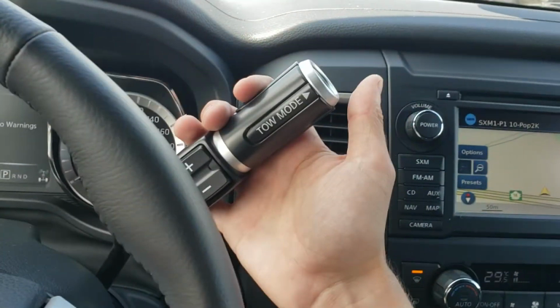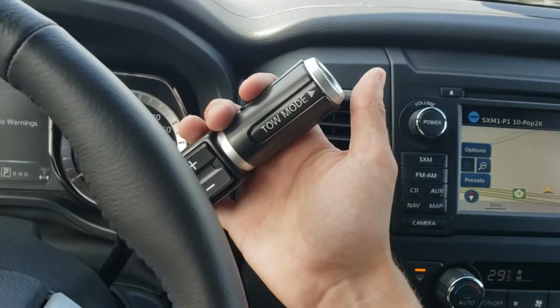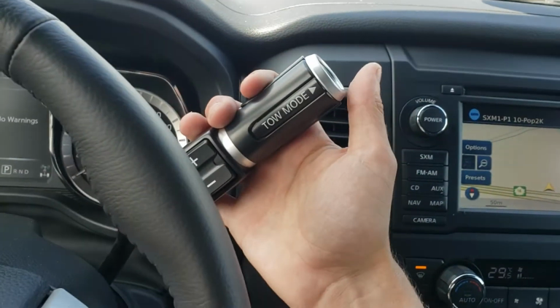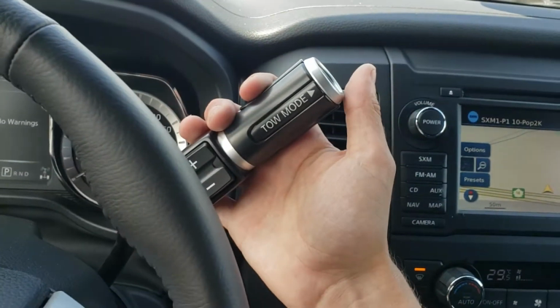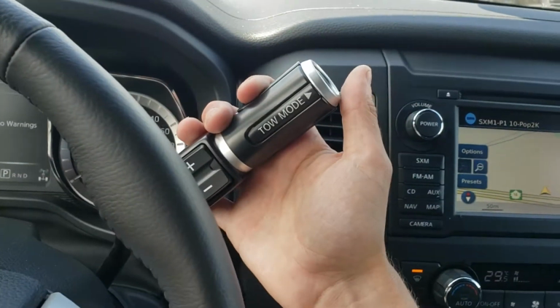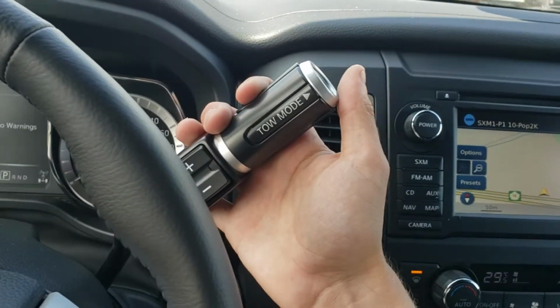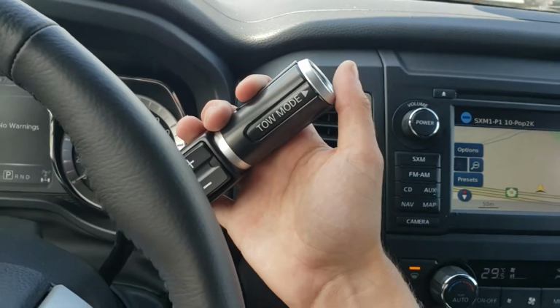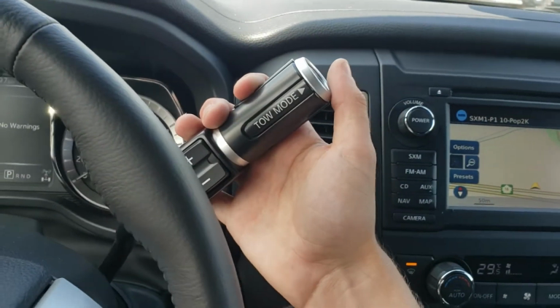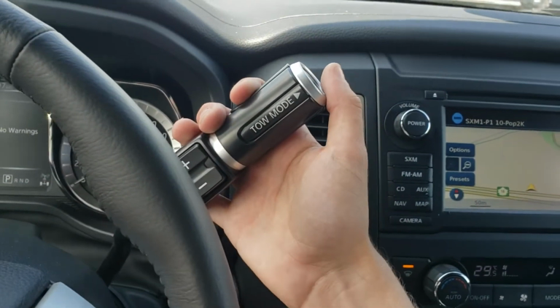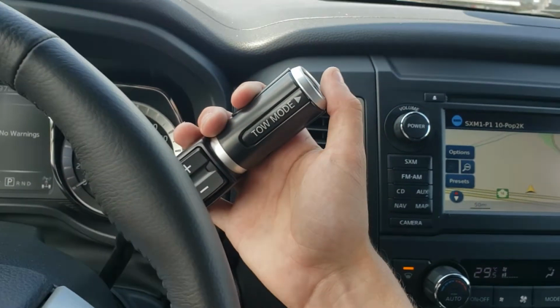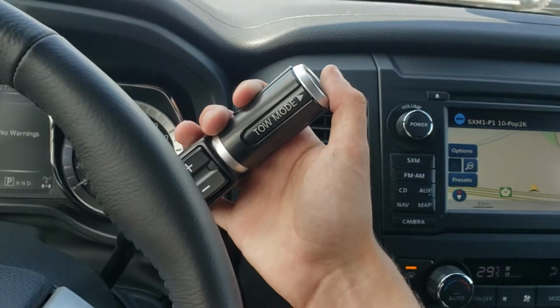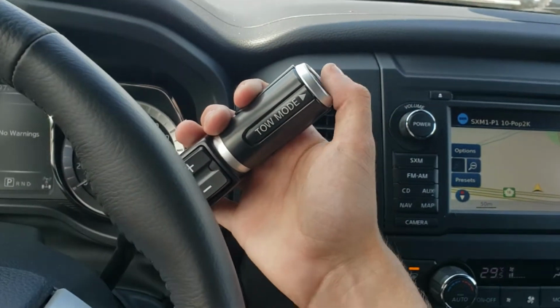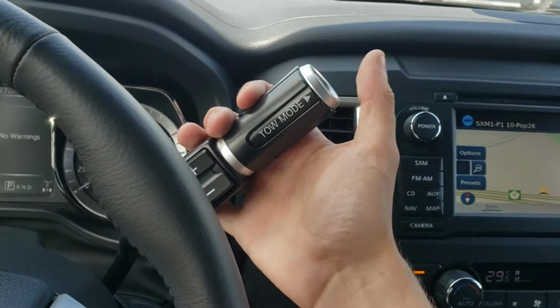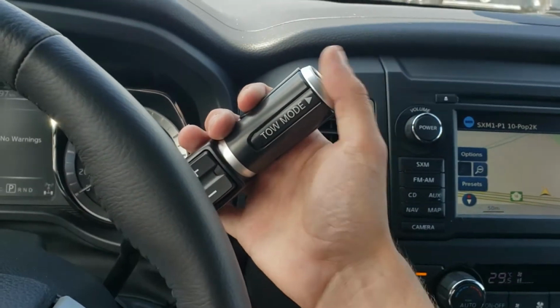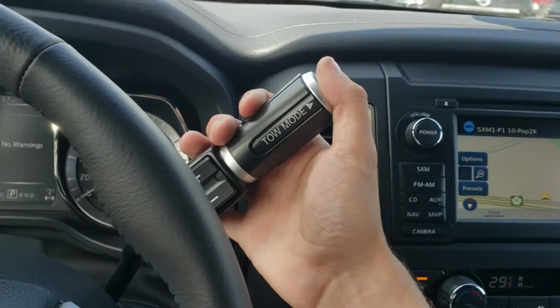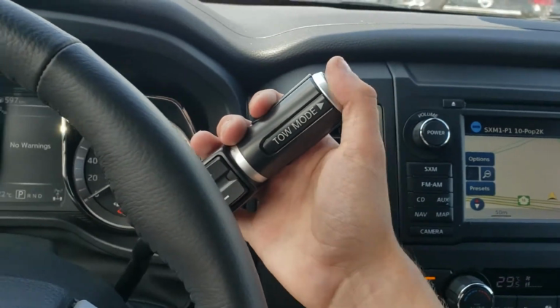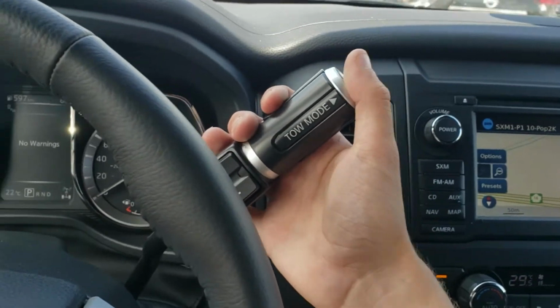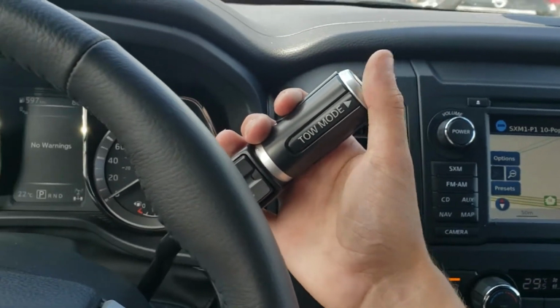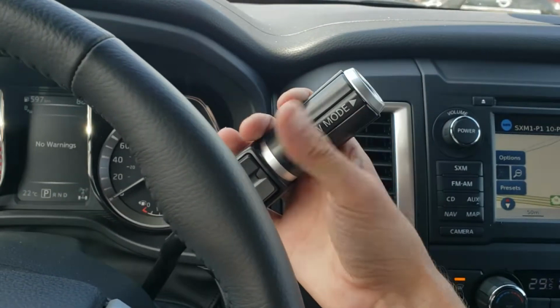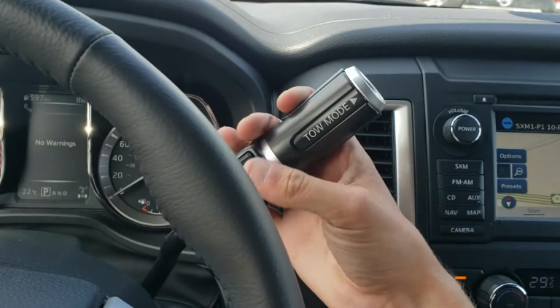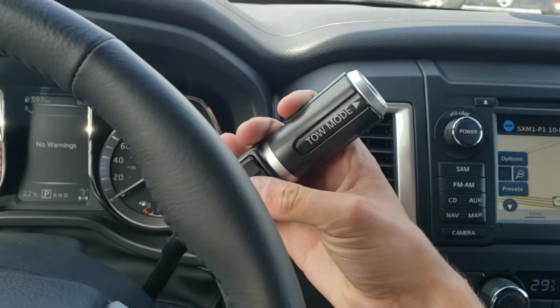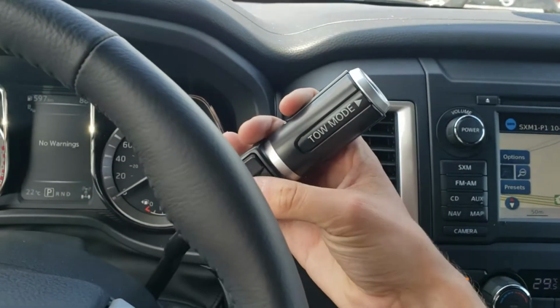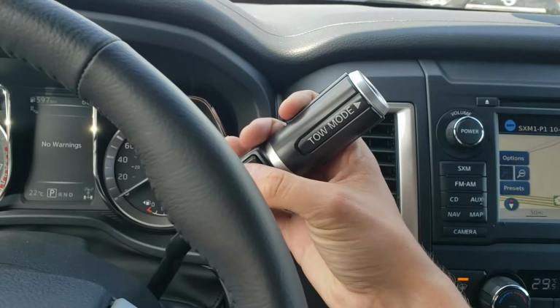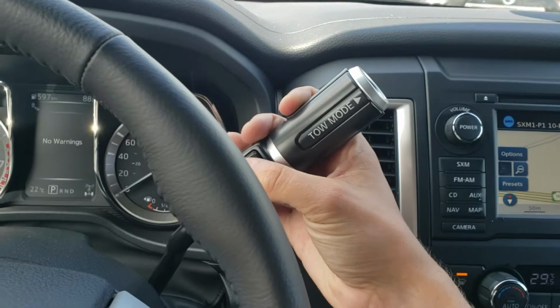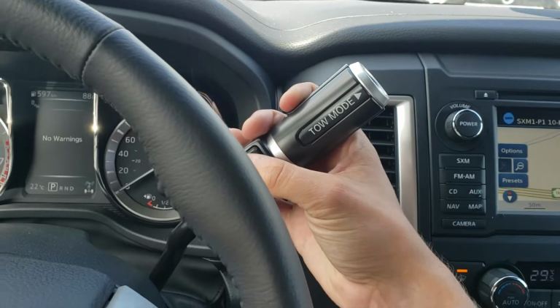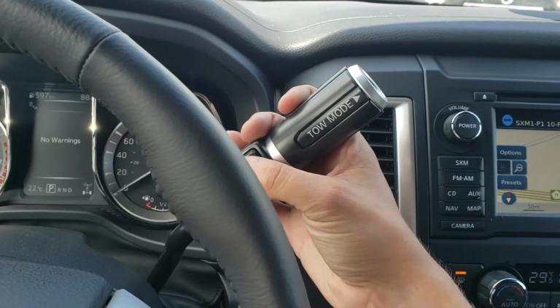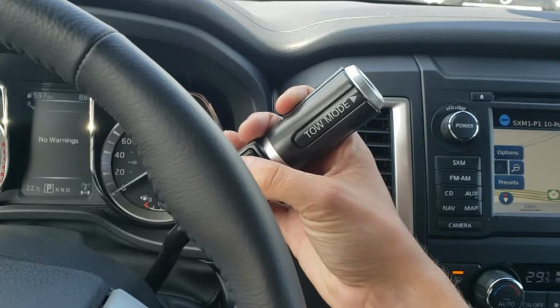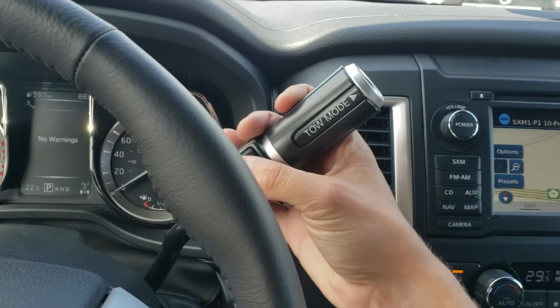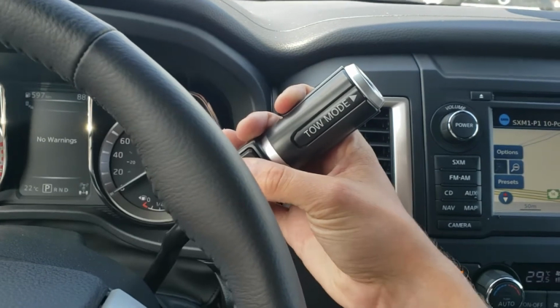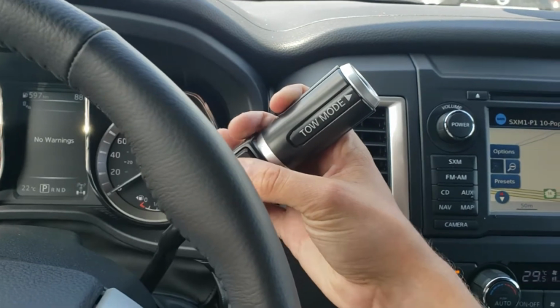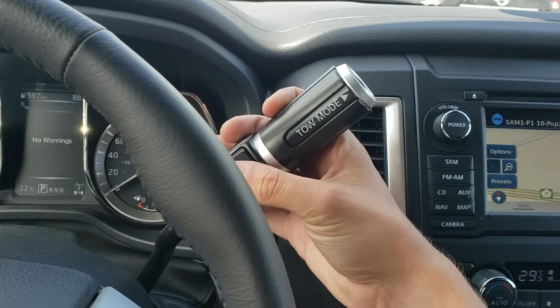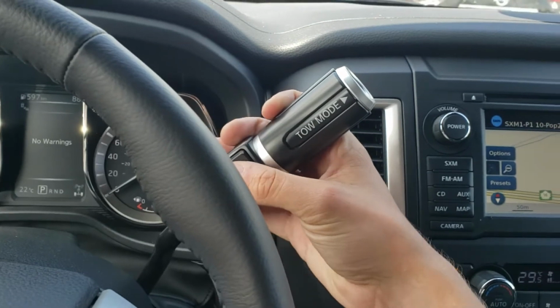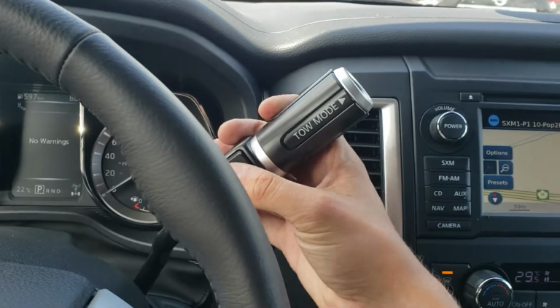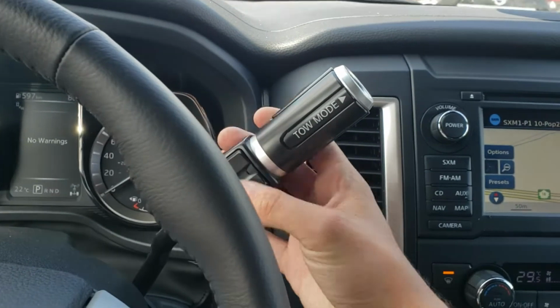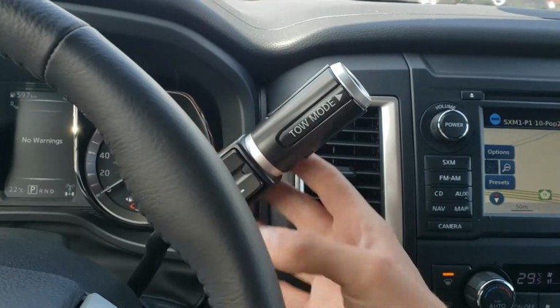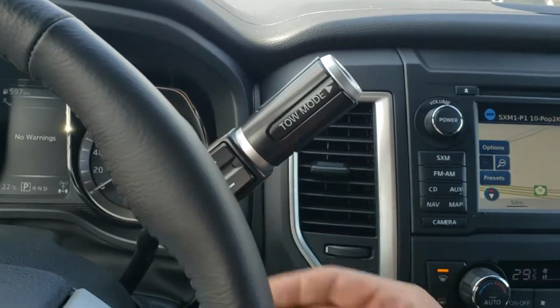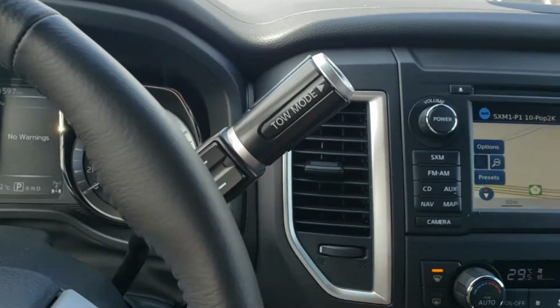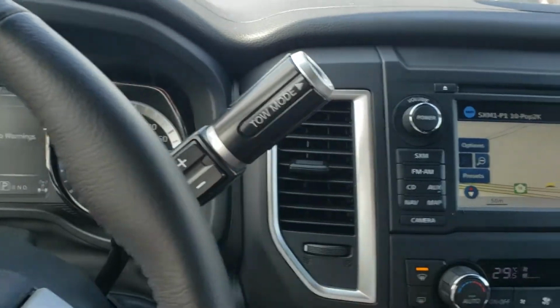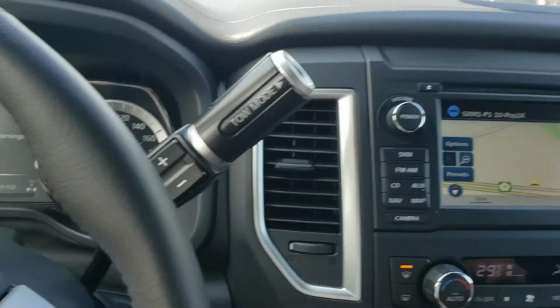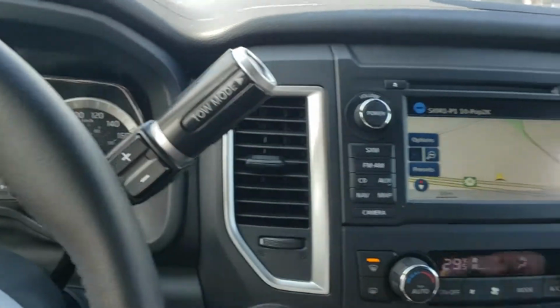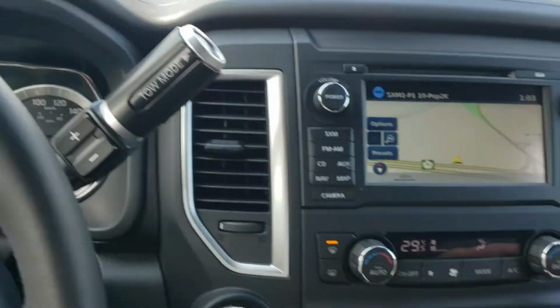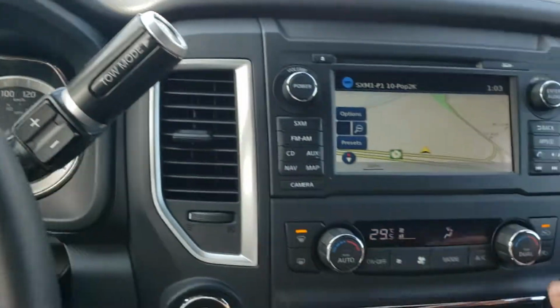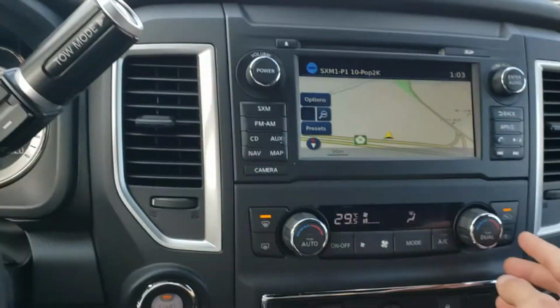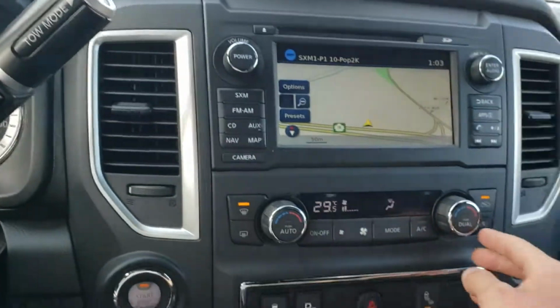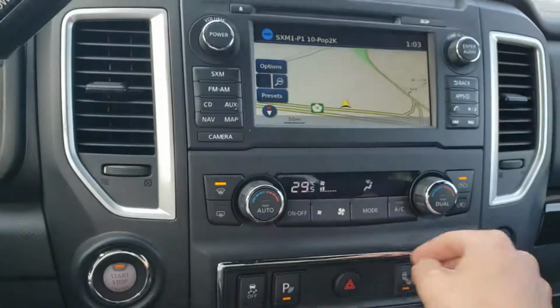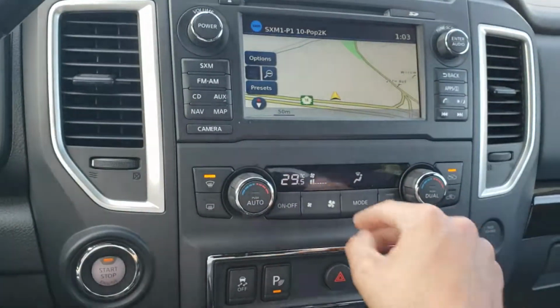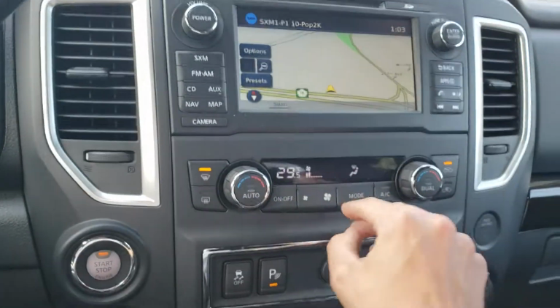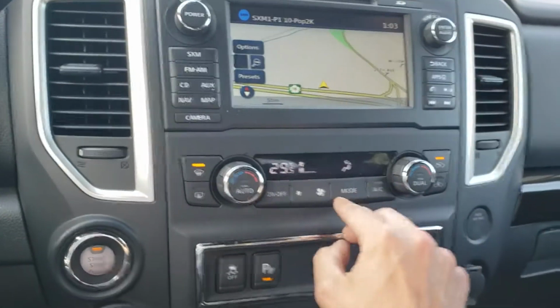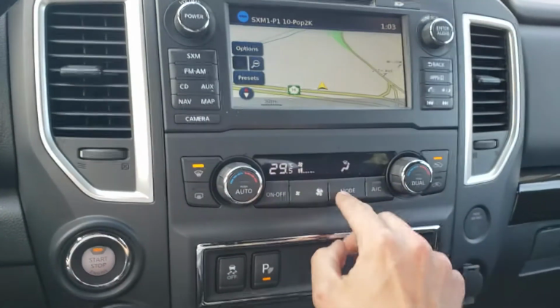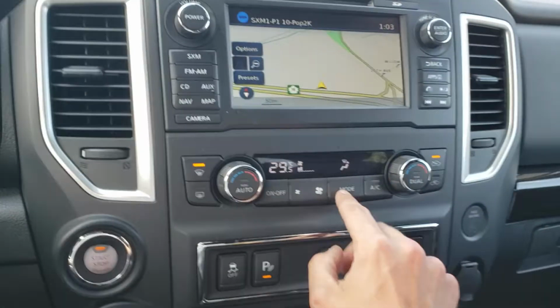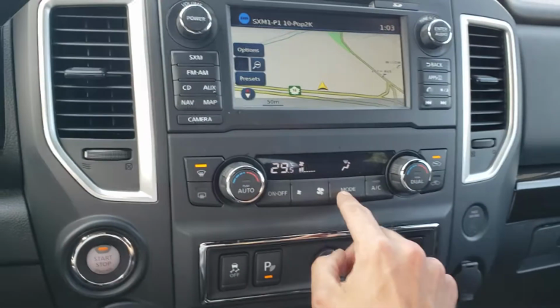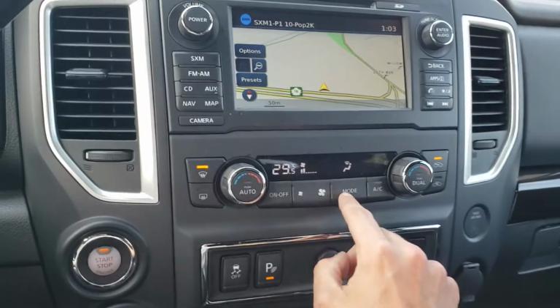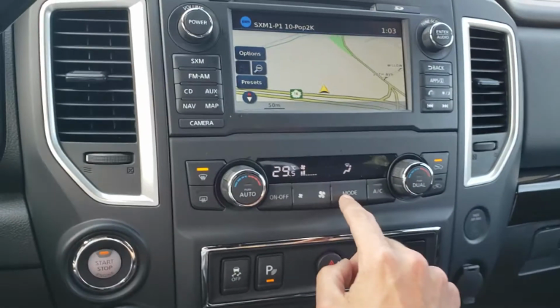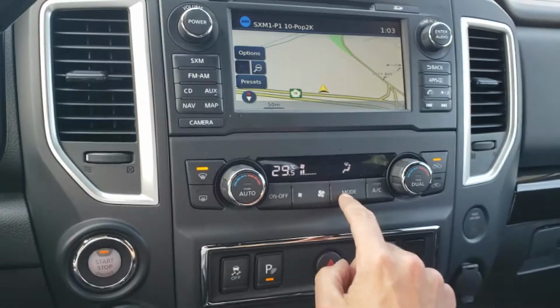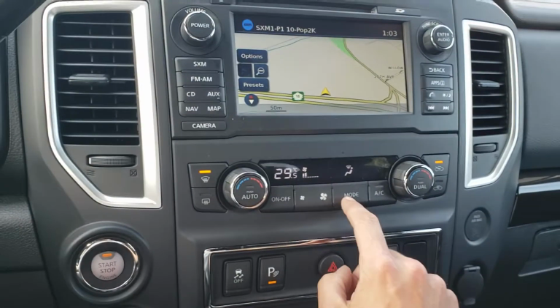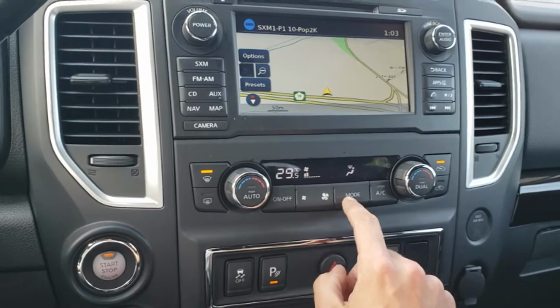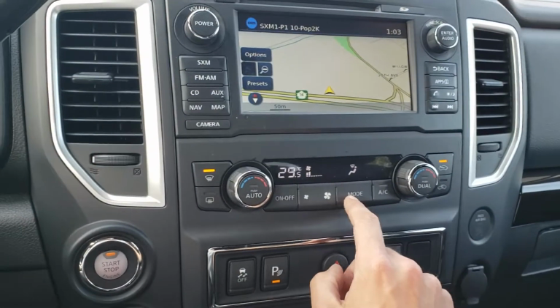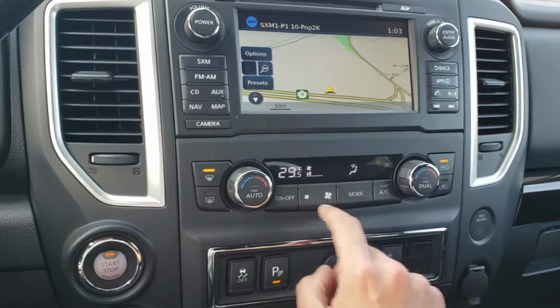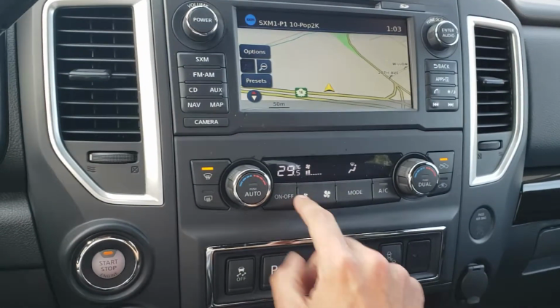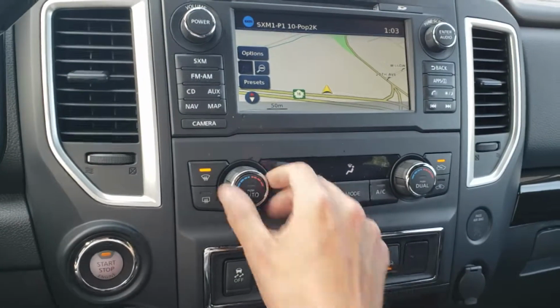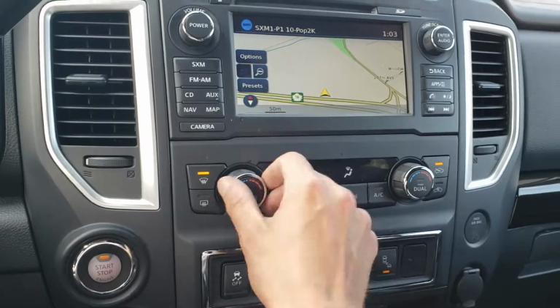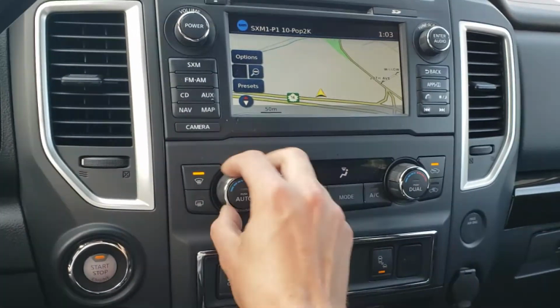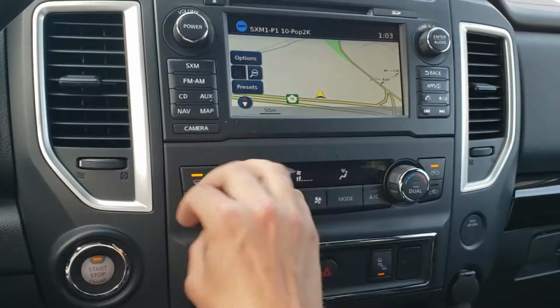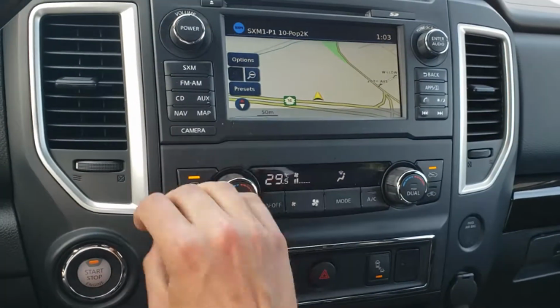We do have the tow mode as well — we can pop it in and drop and raise the gears as we wish. Dual climate zones in here too.